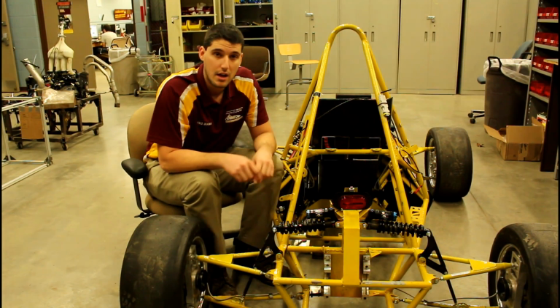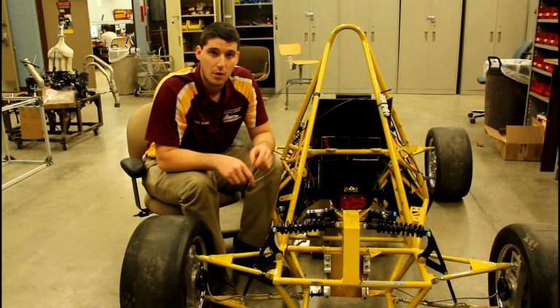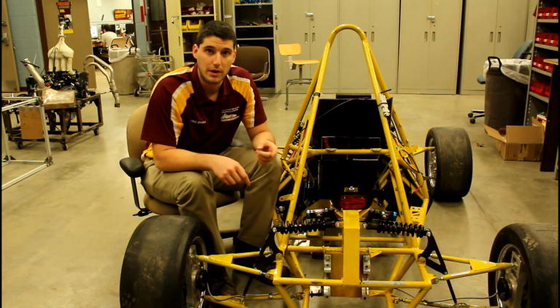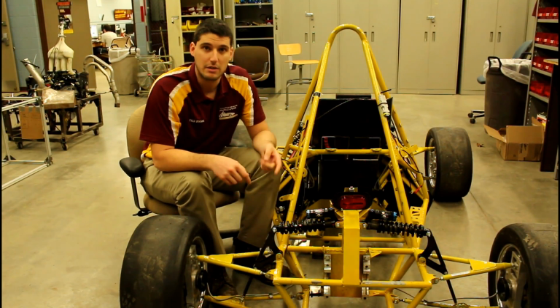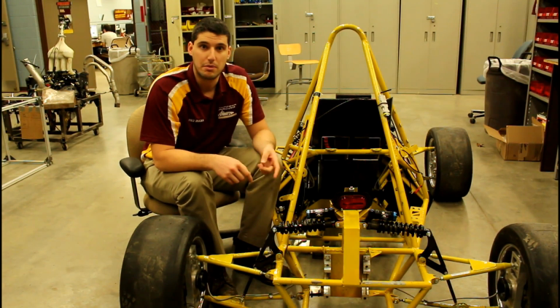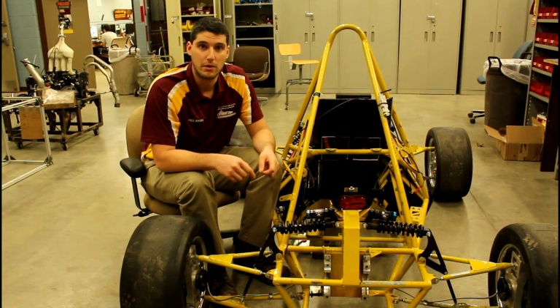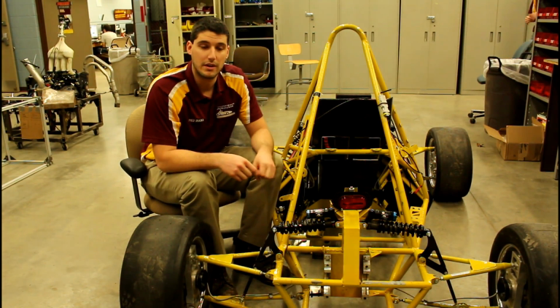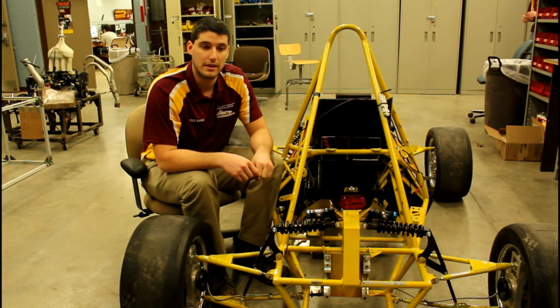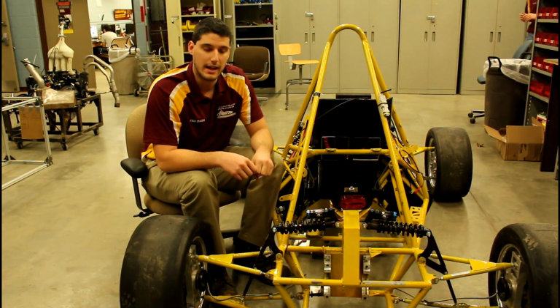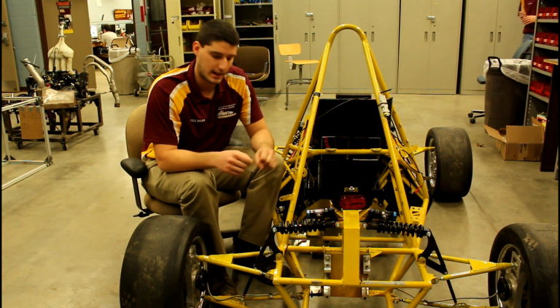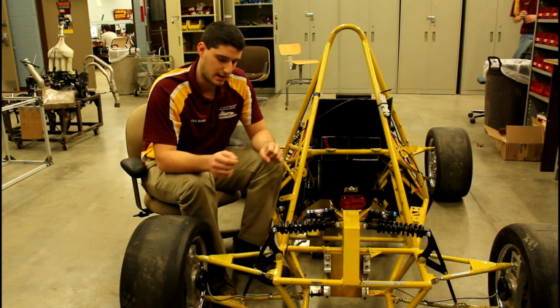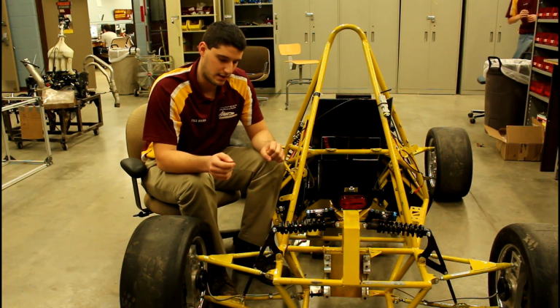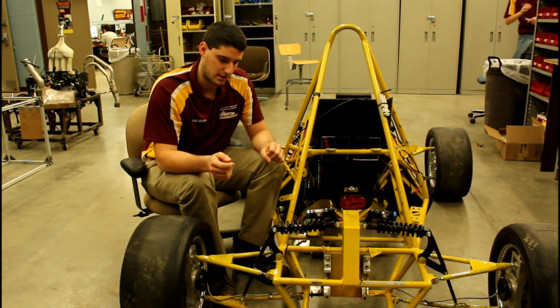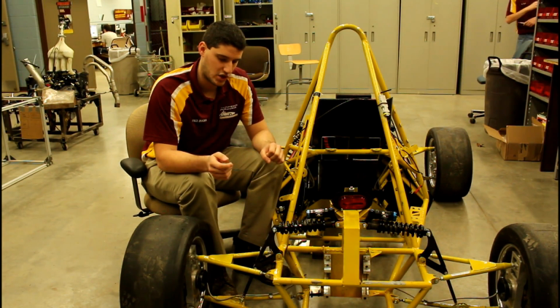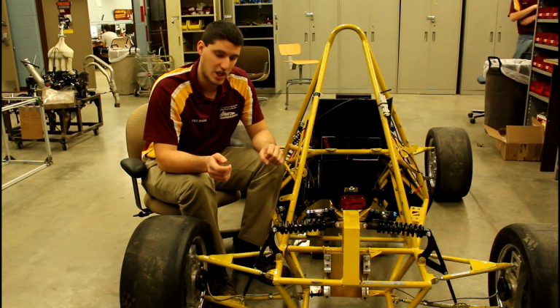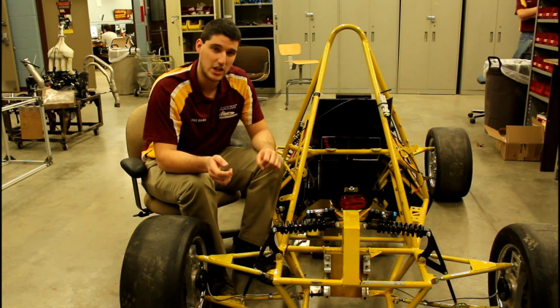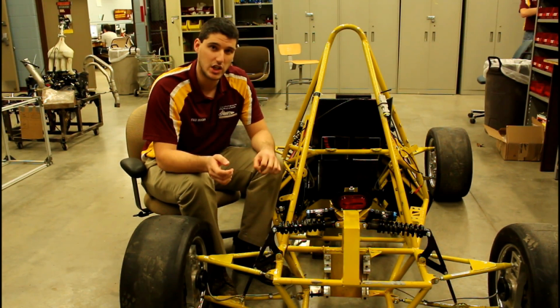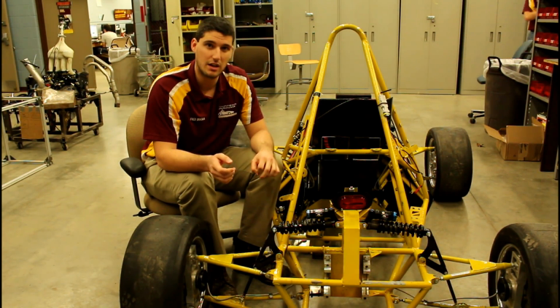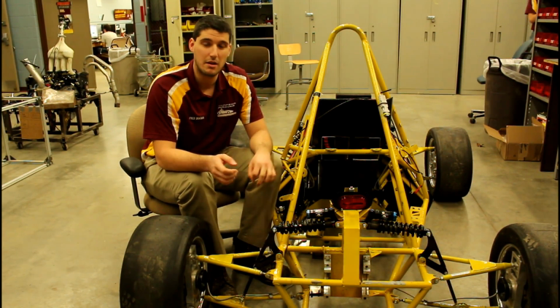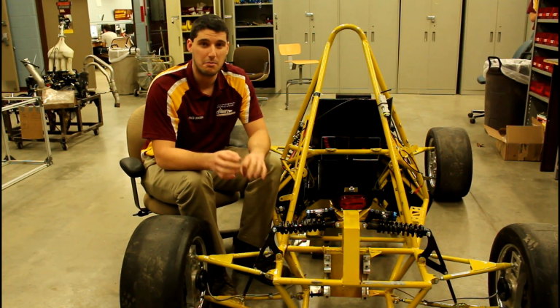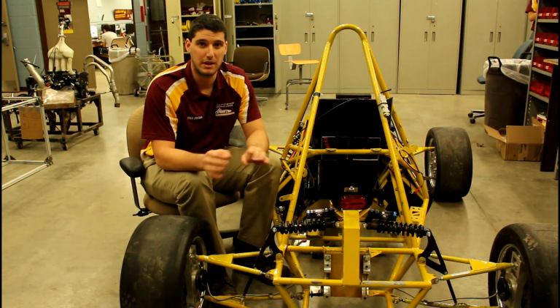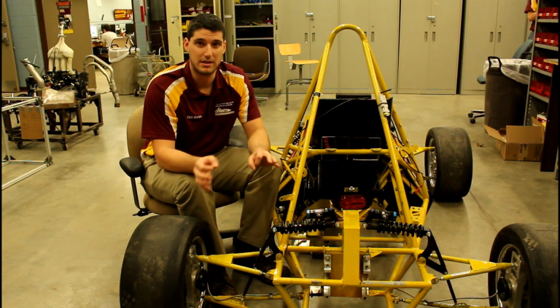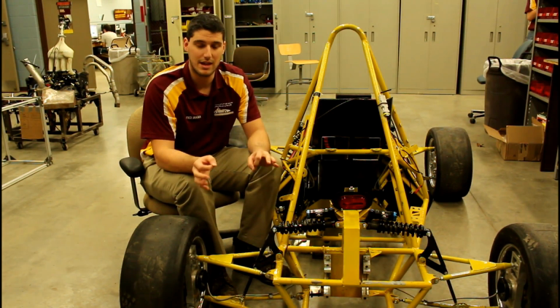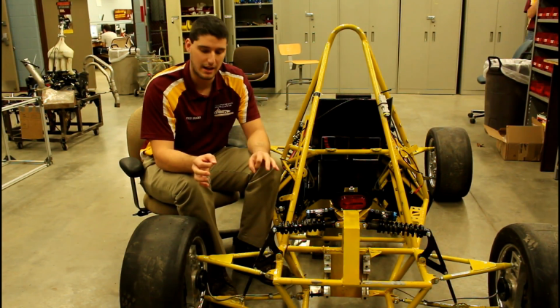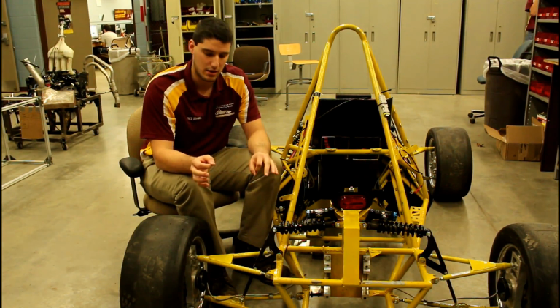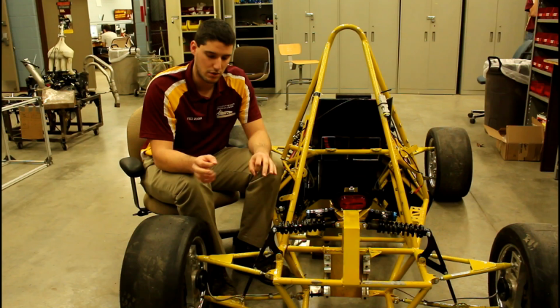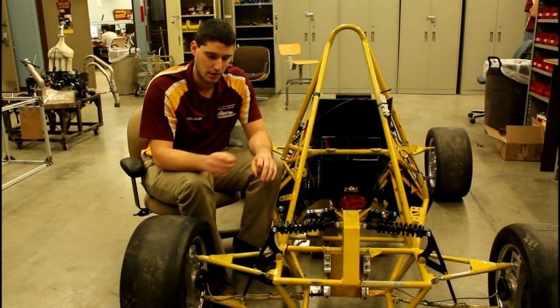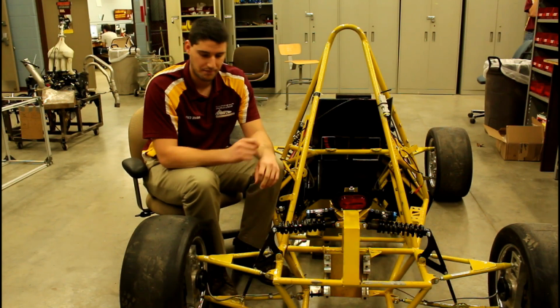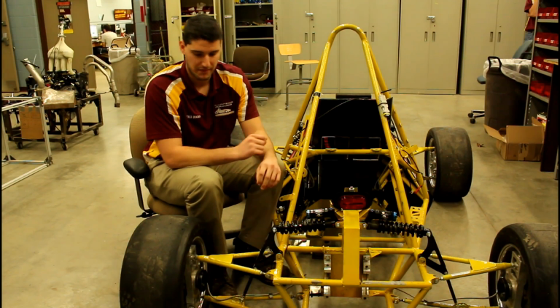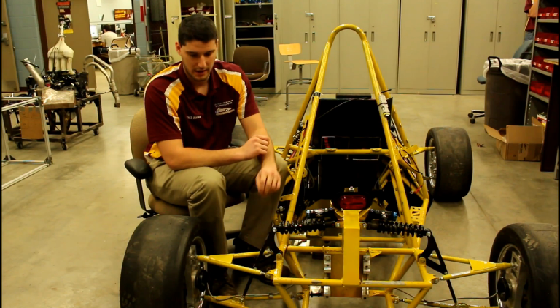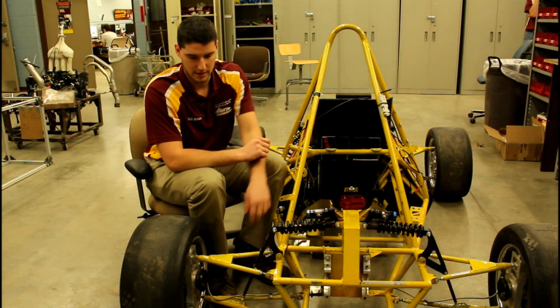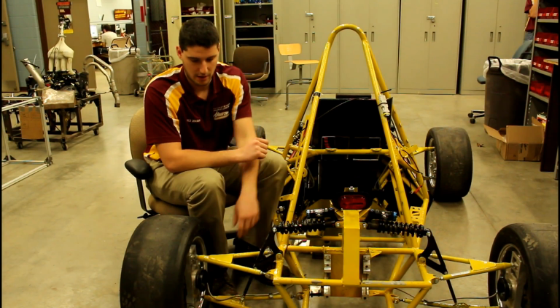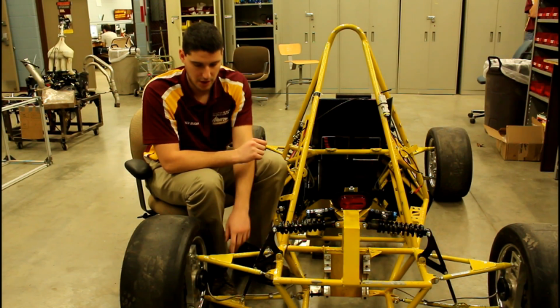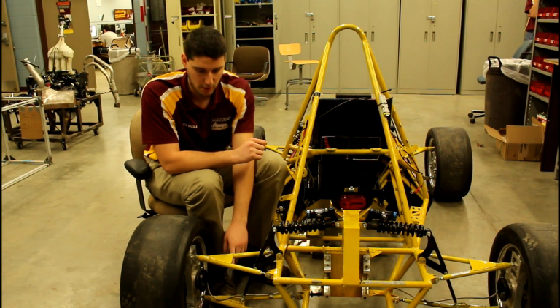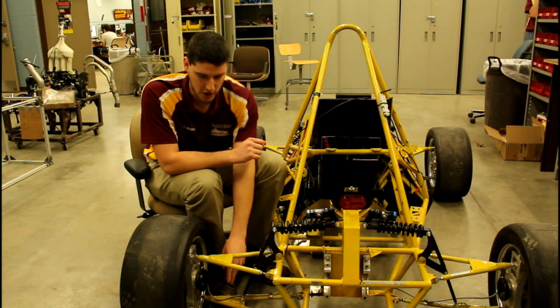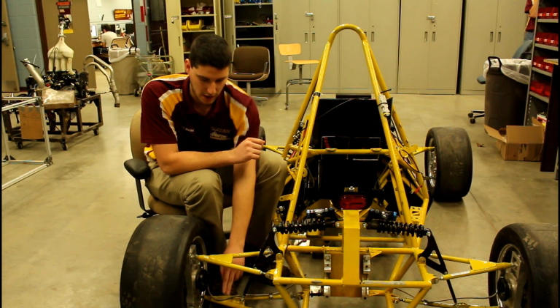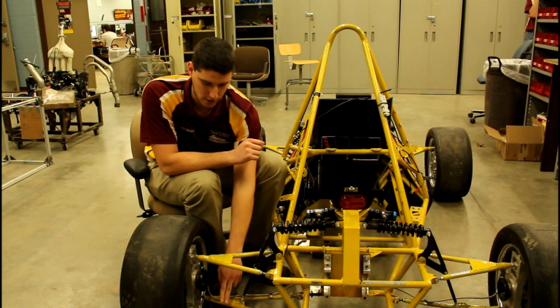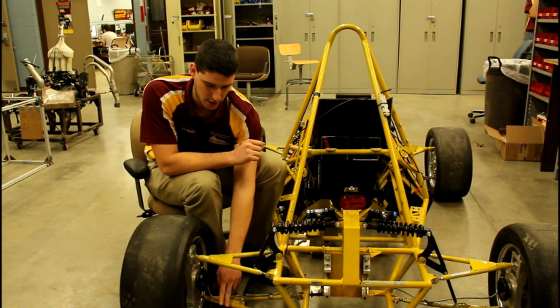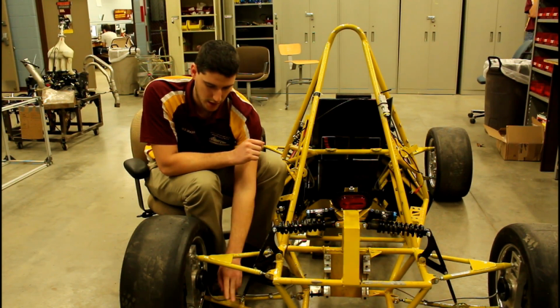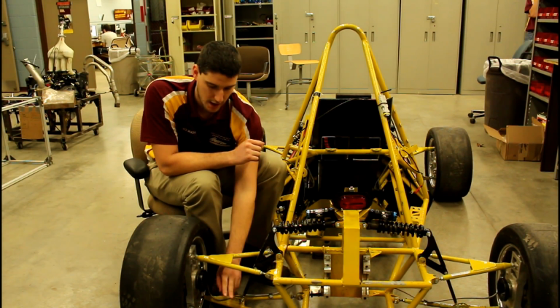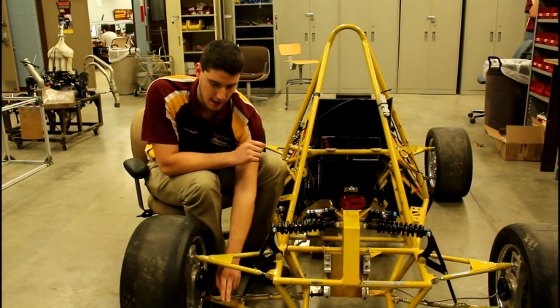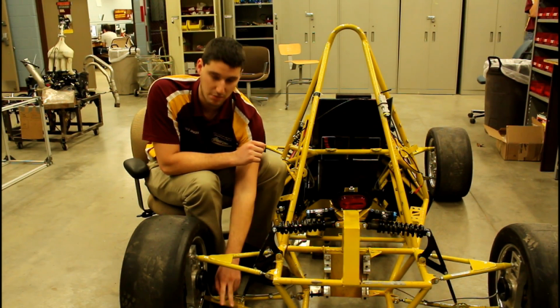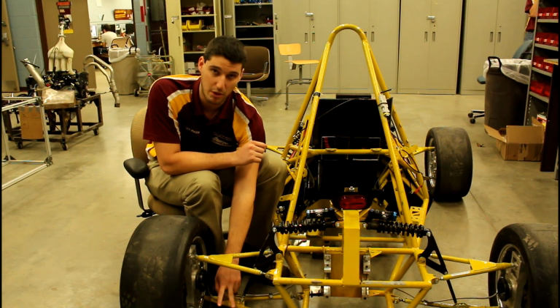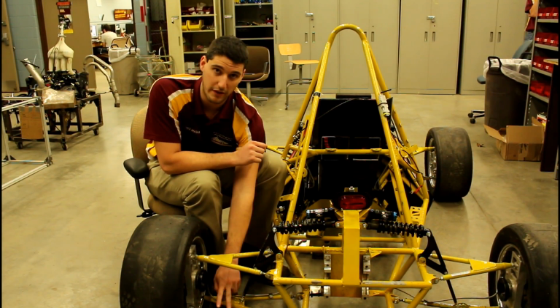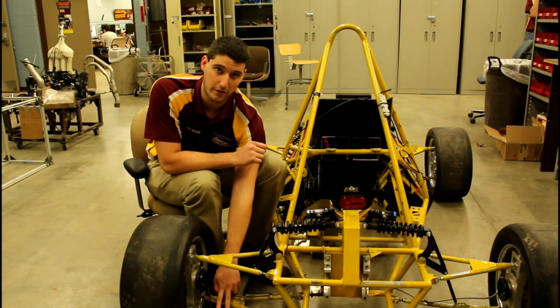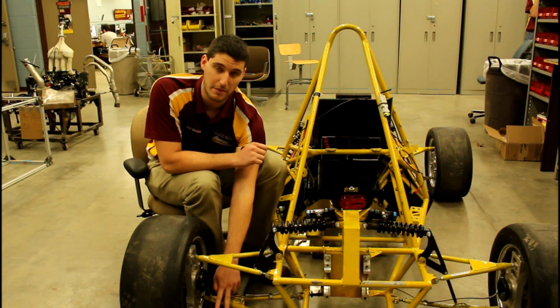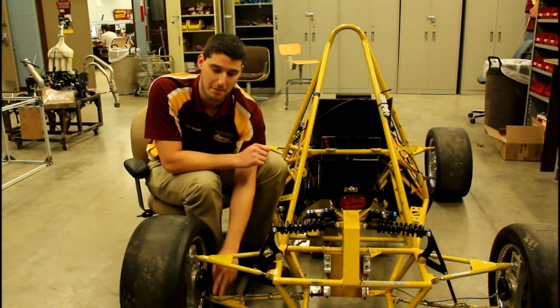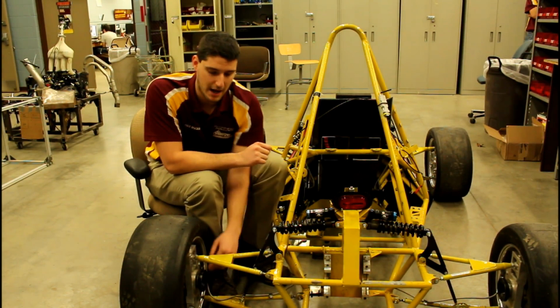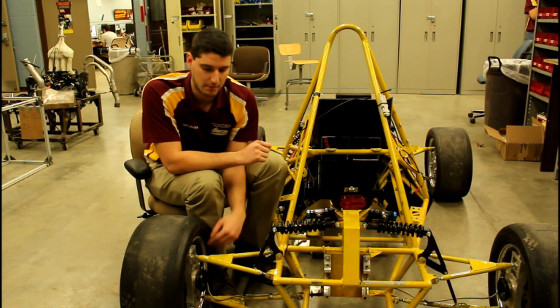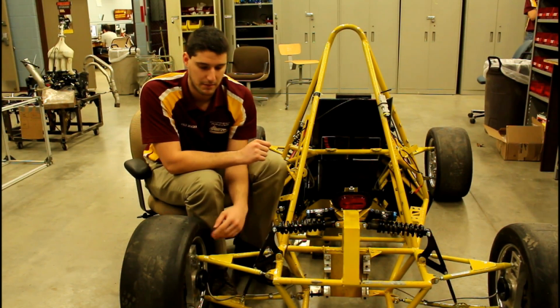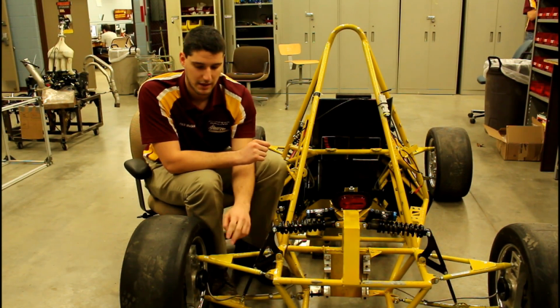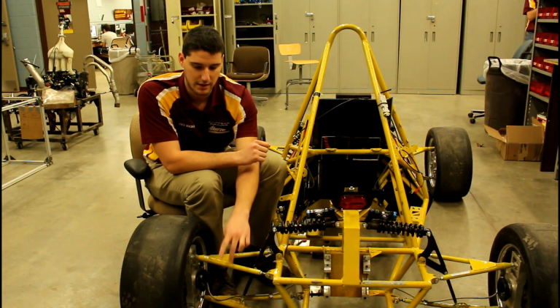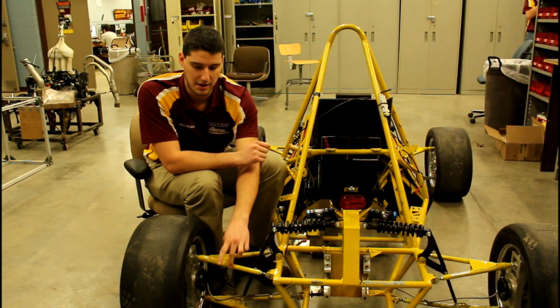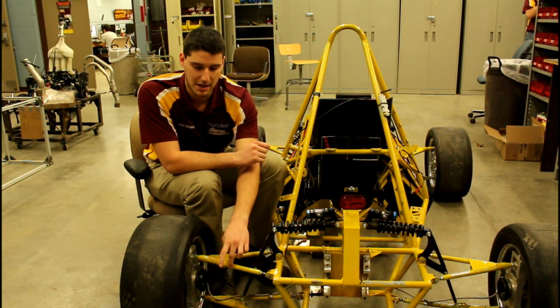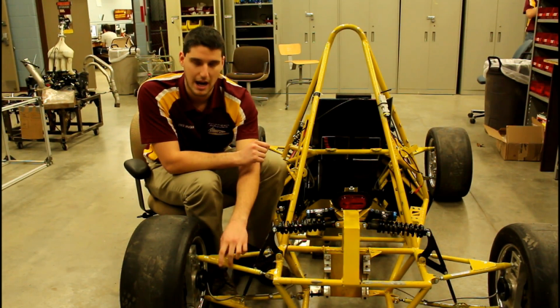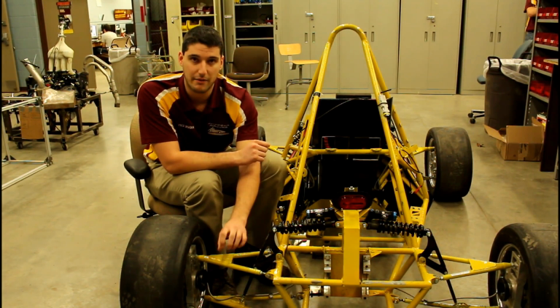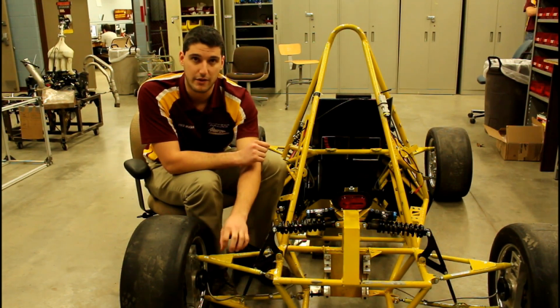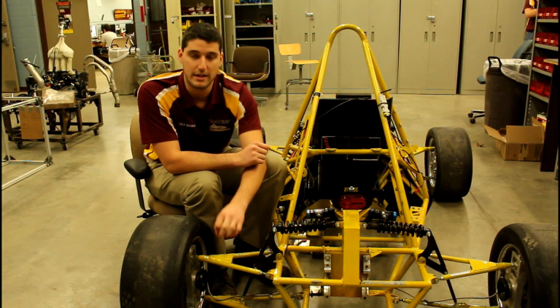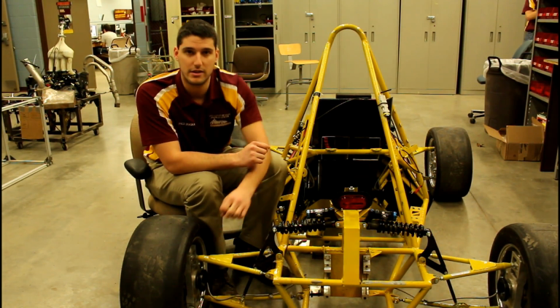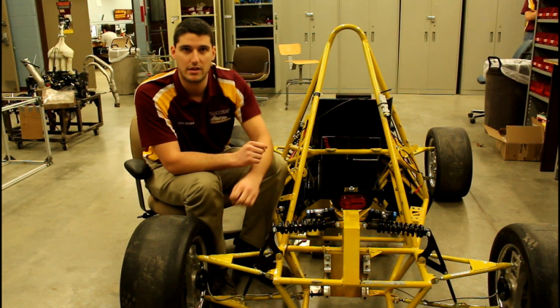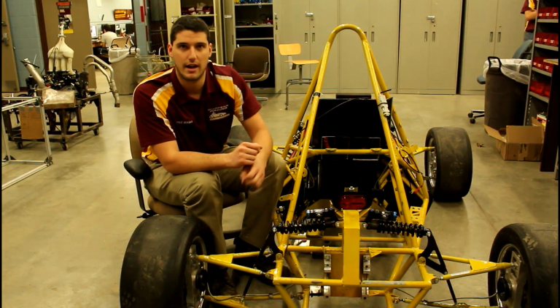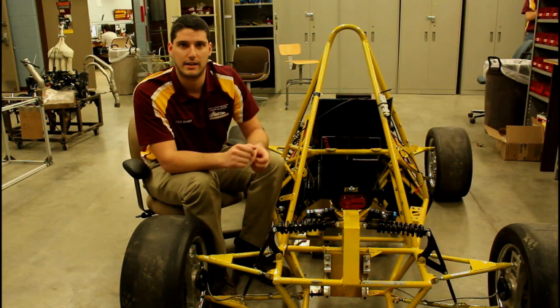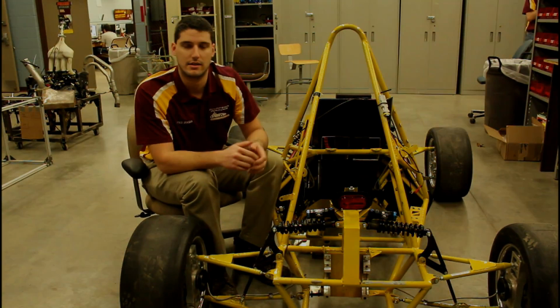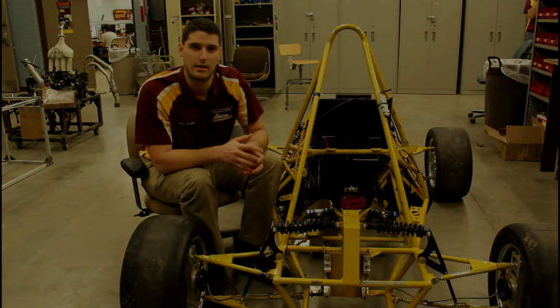One component that is changing, but it's not new, is our toe adjuster — it's moving from the bottom to the top for easier access.